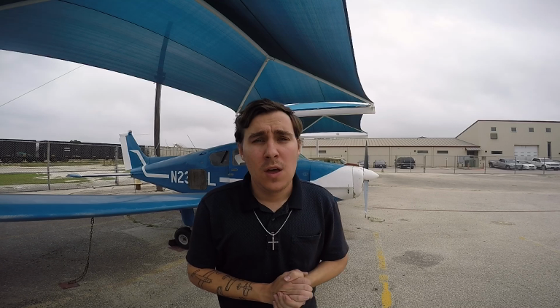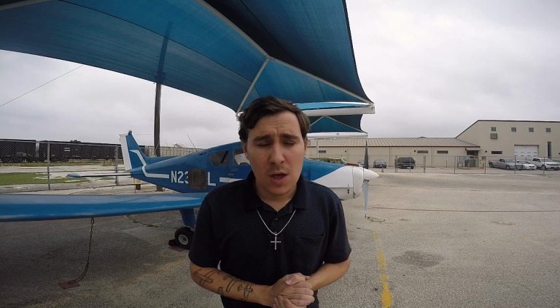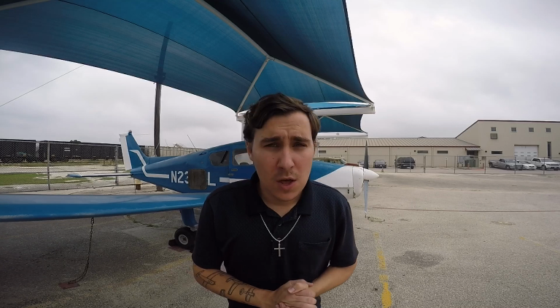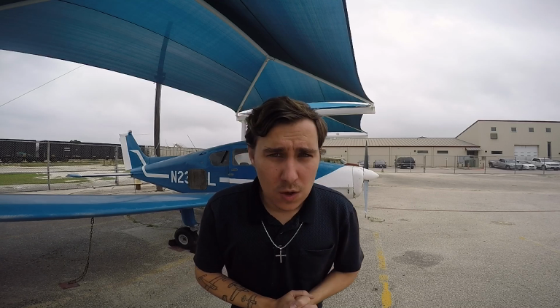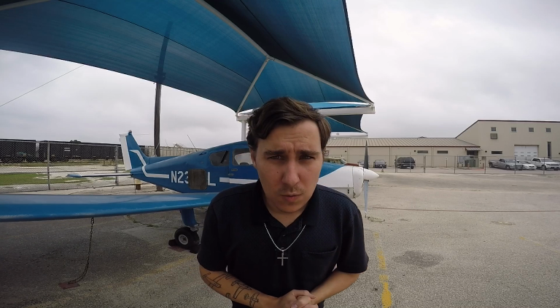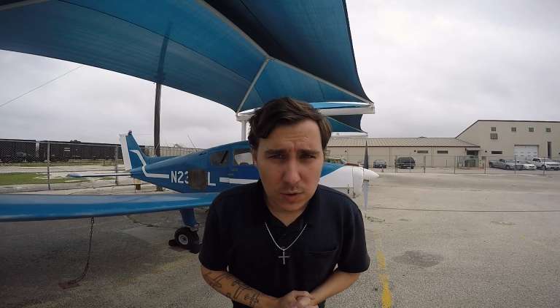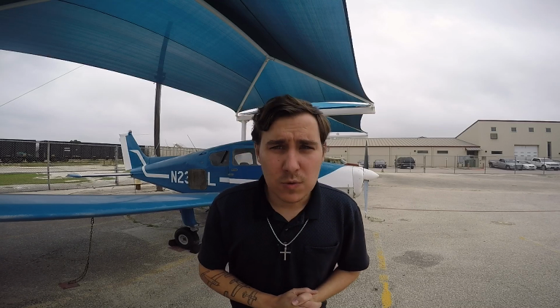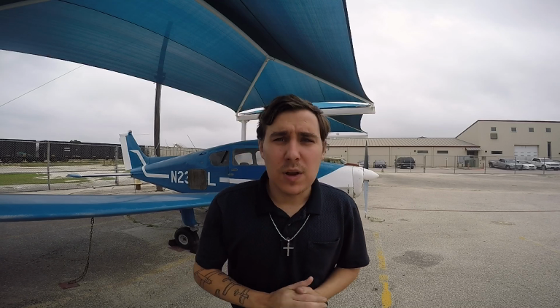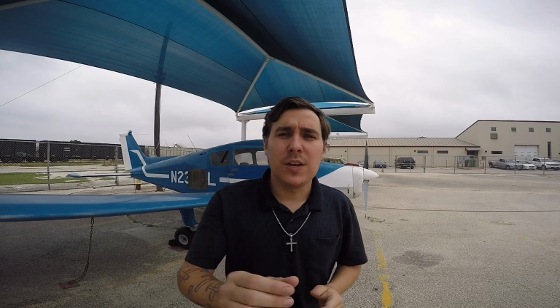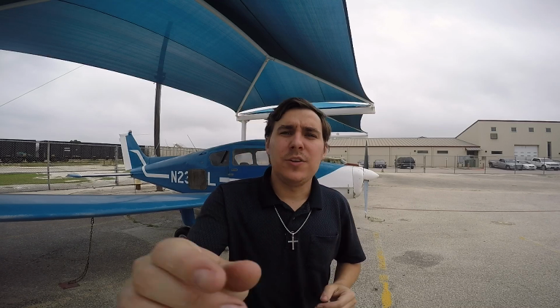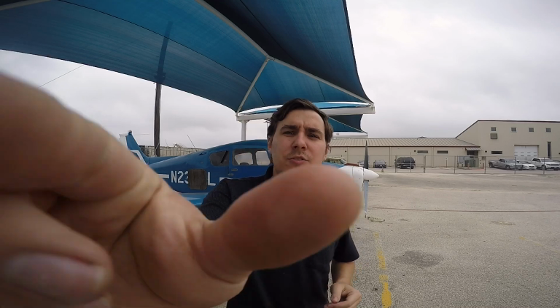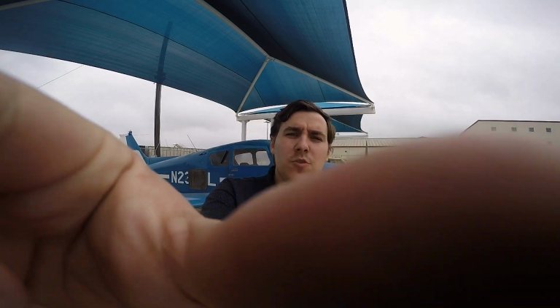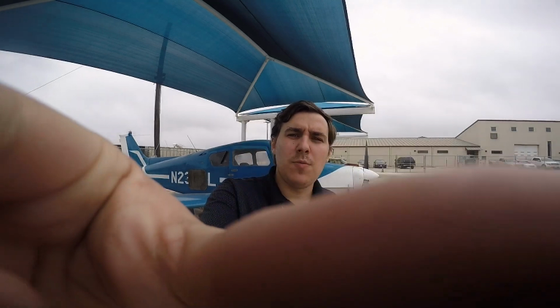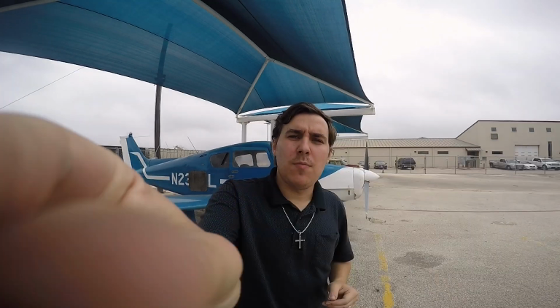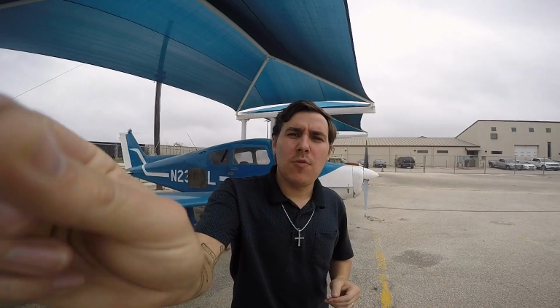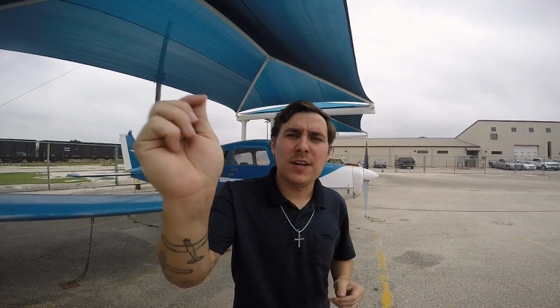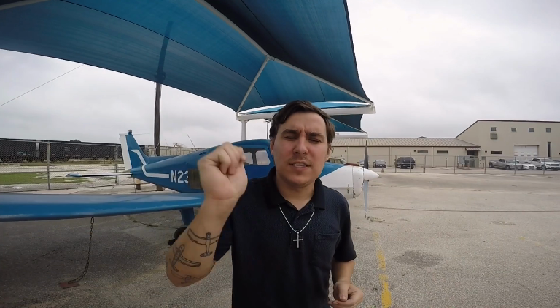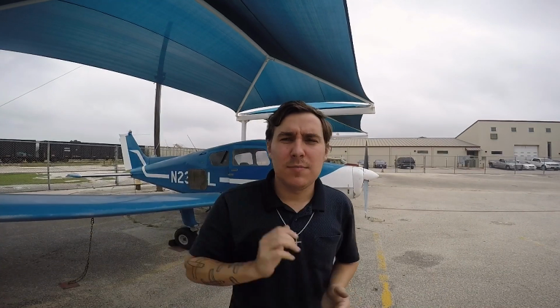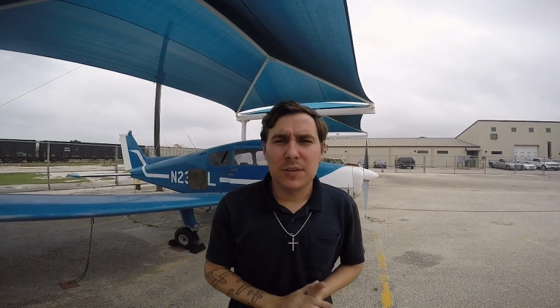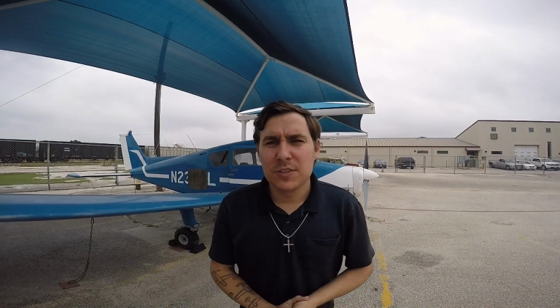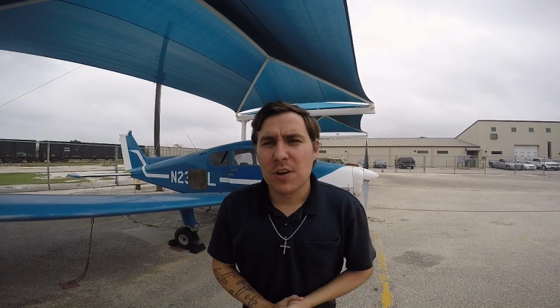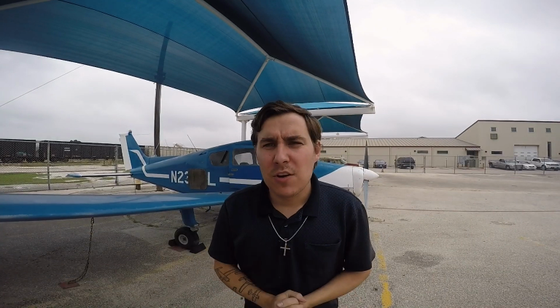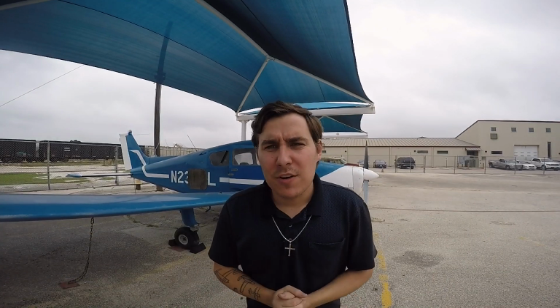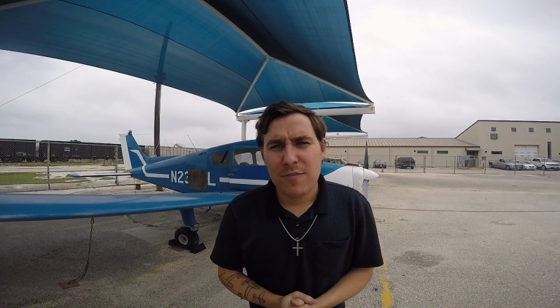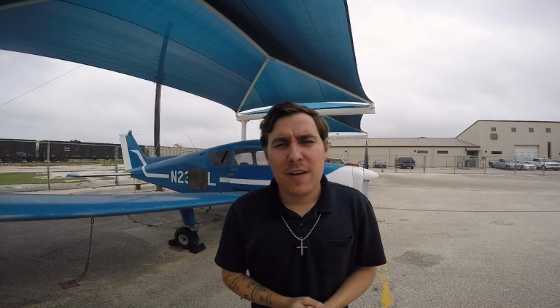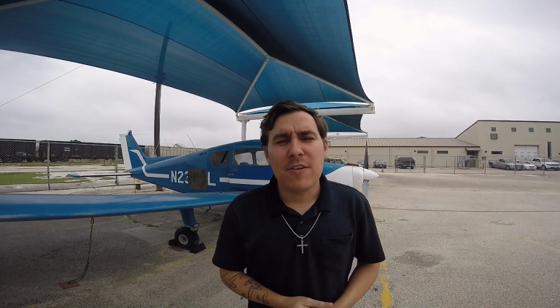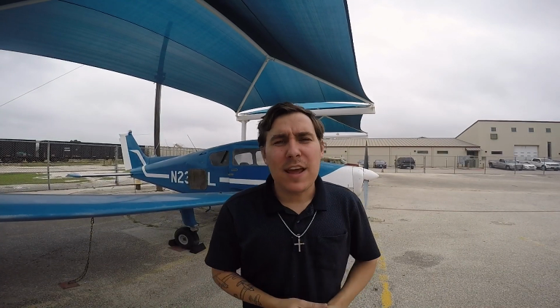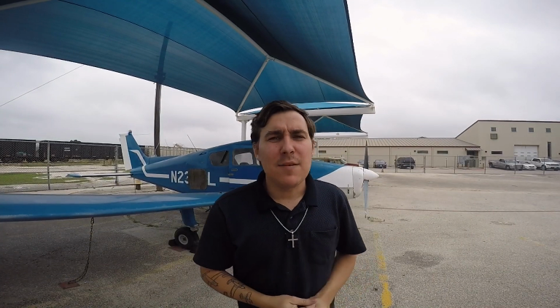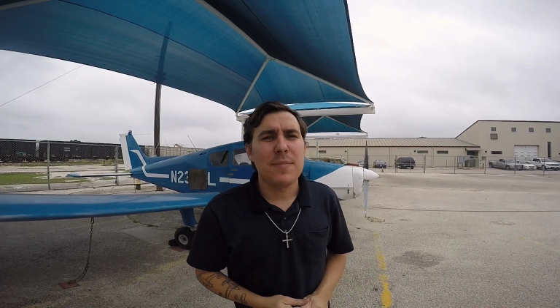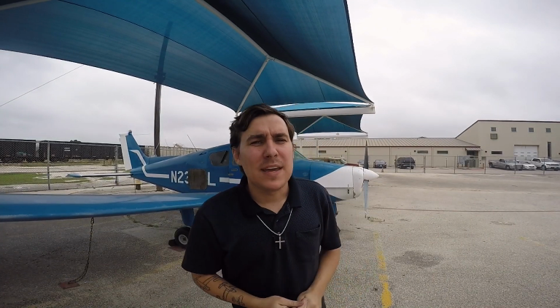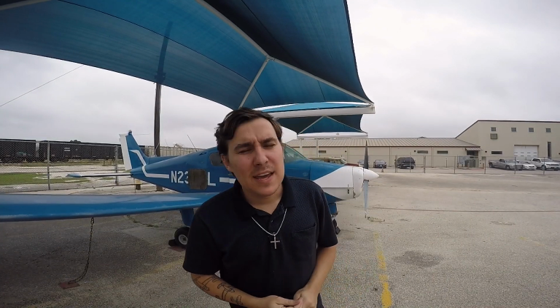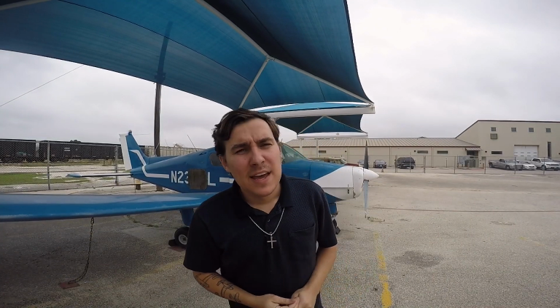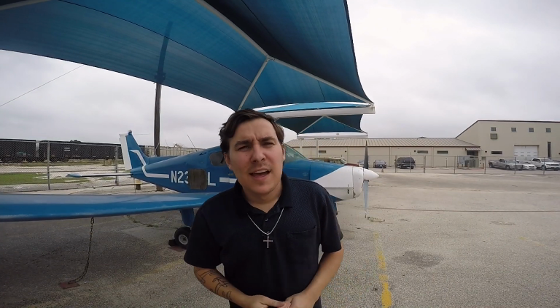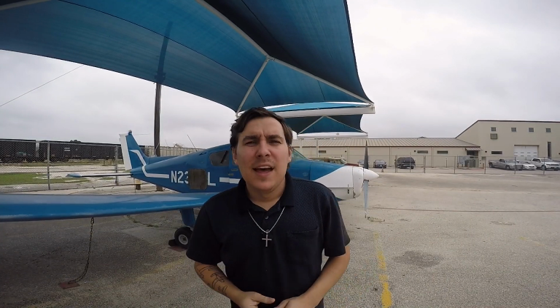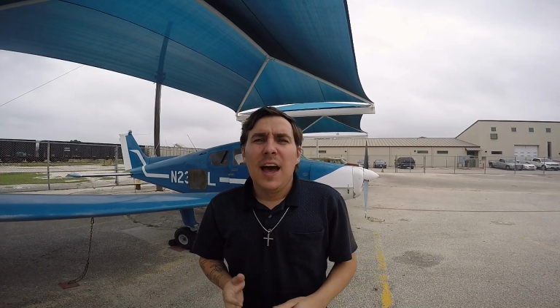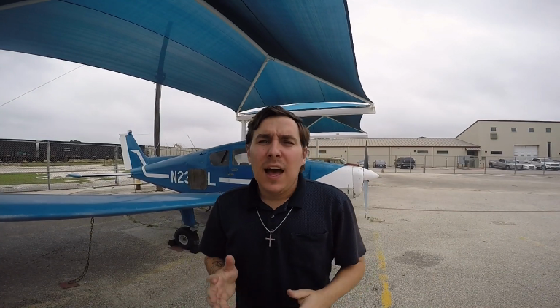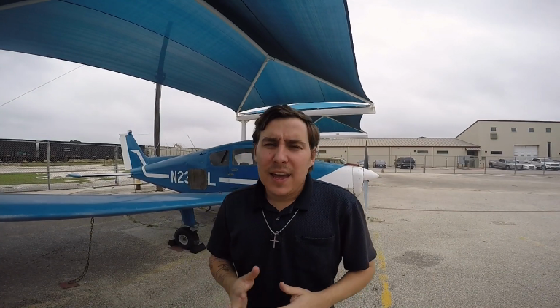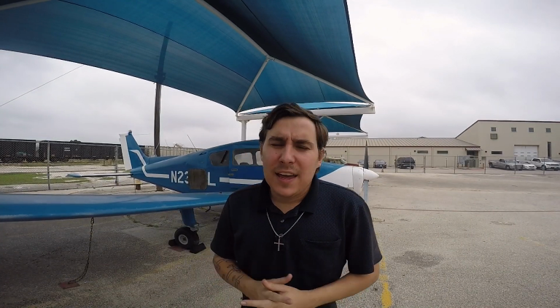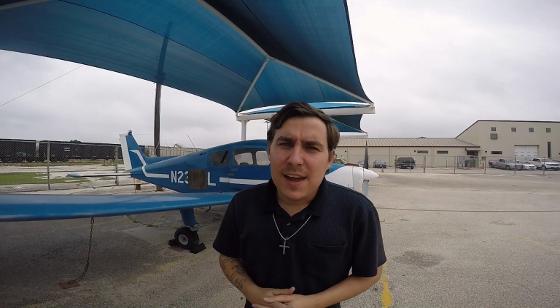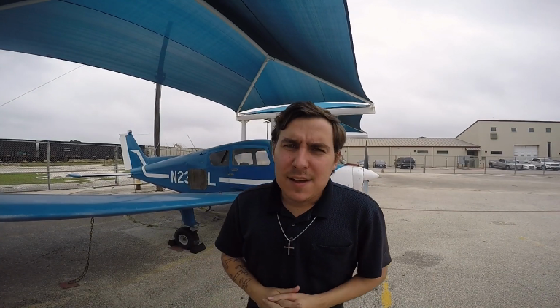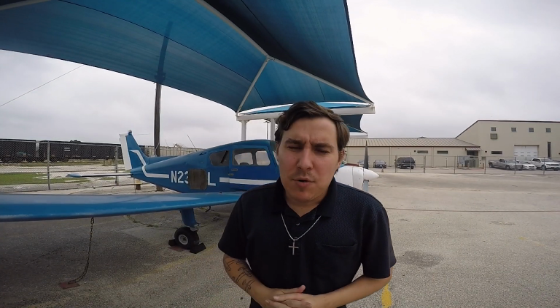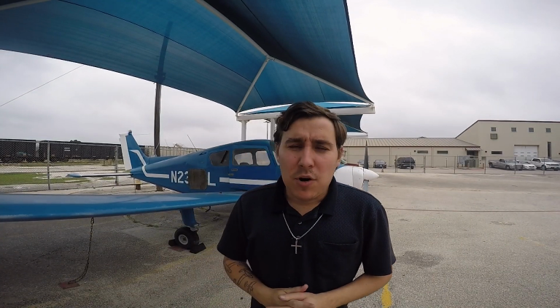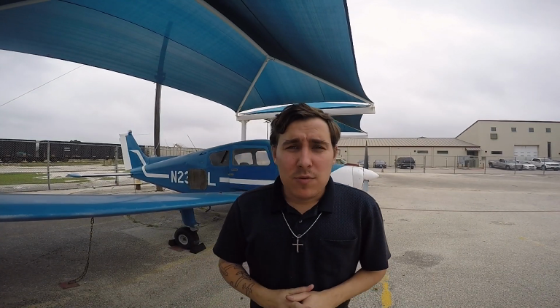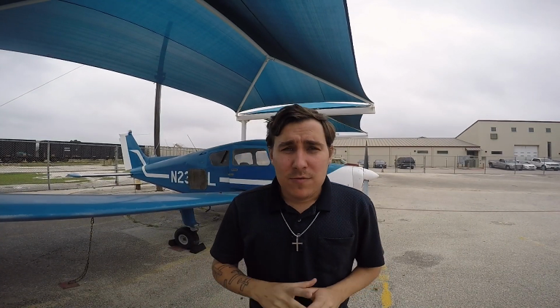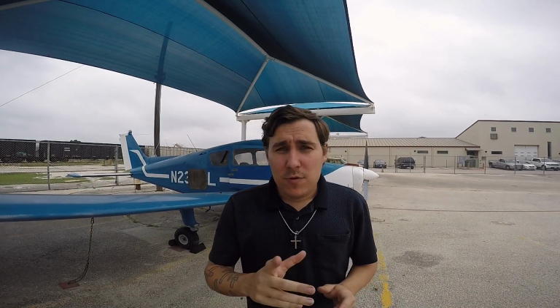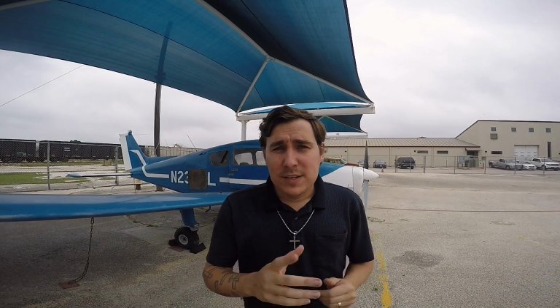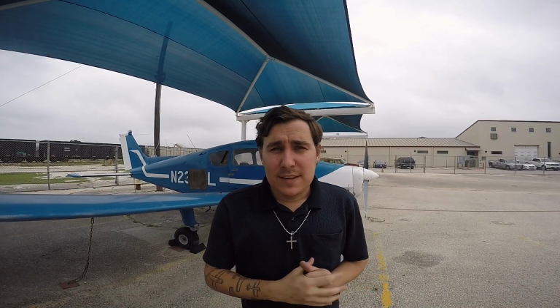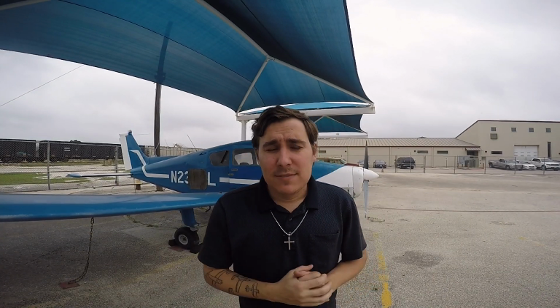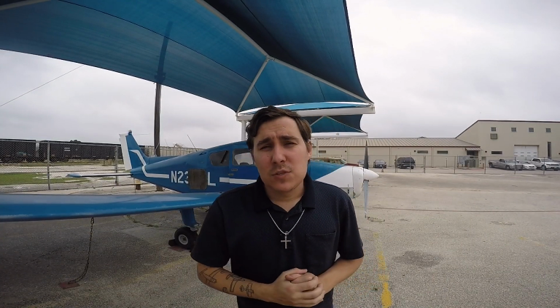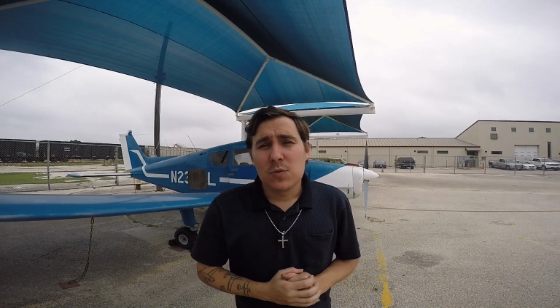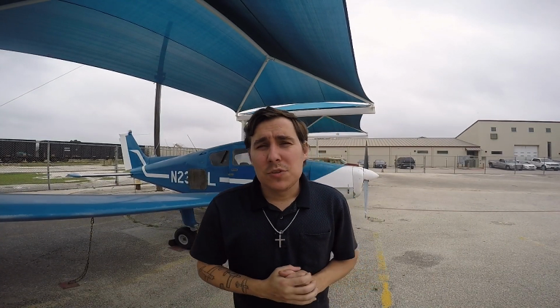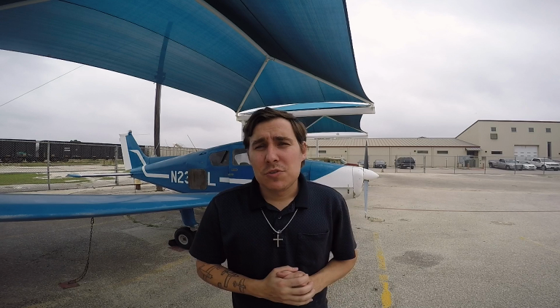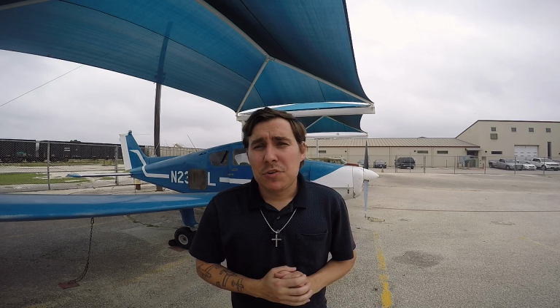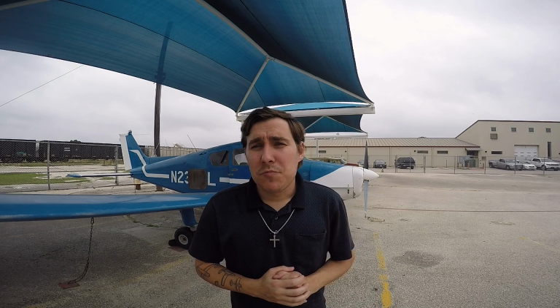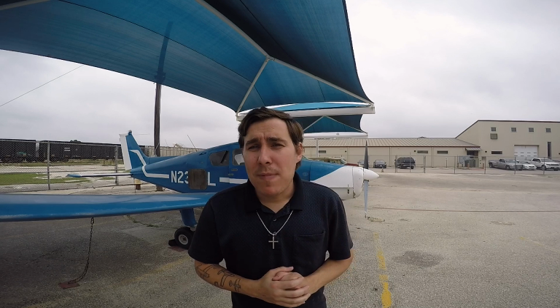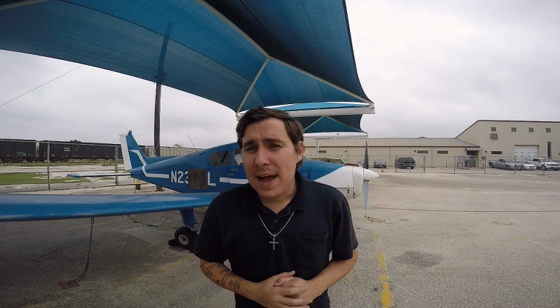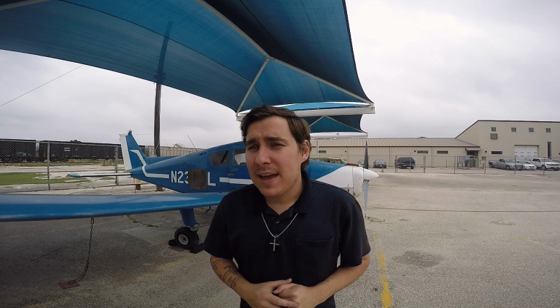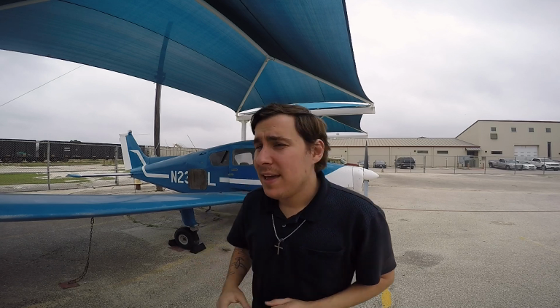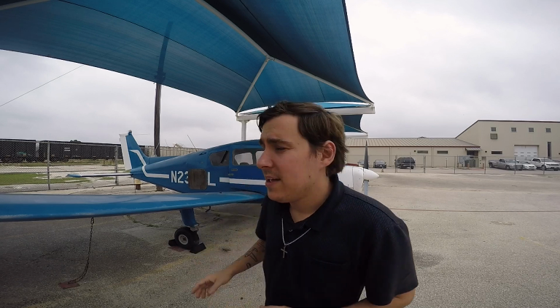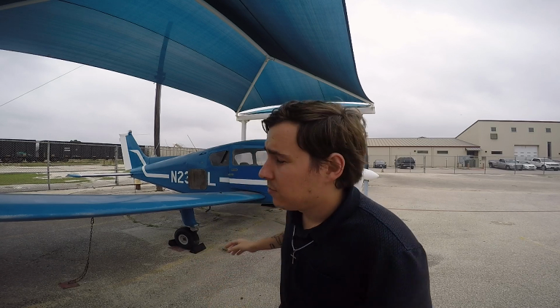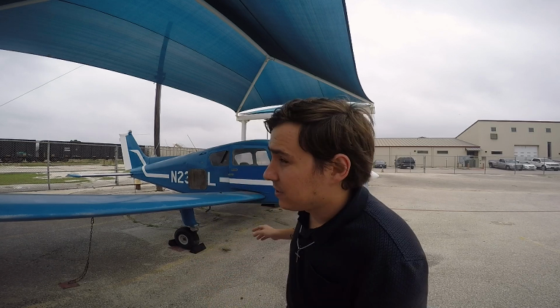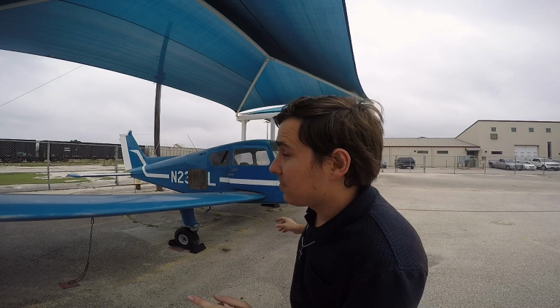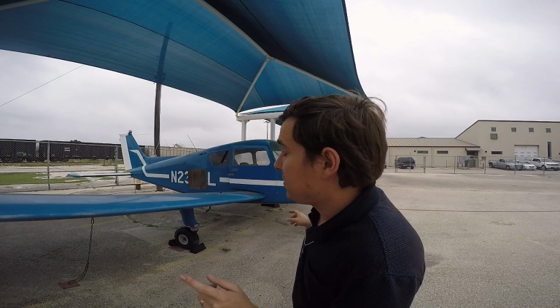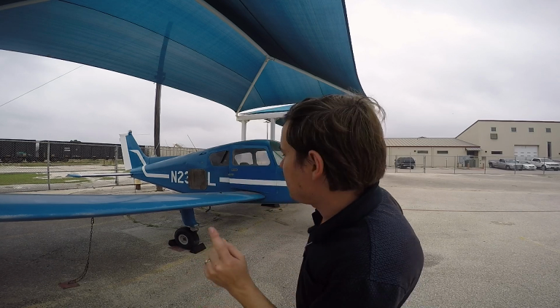What's going on YouTube? Bryce Builds It All, your favorite A&P IA and Part 147 school instructor. Back with another video.